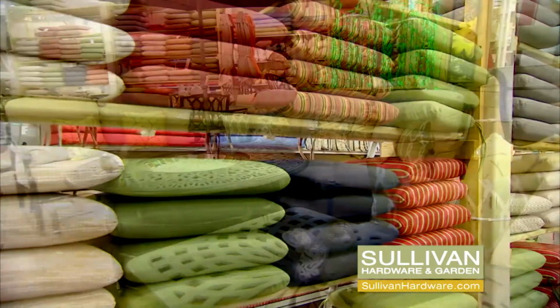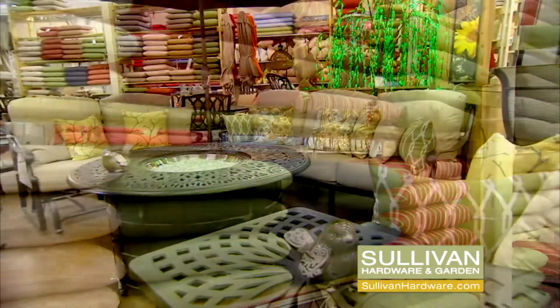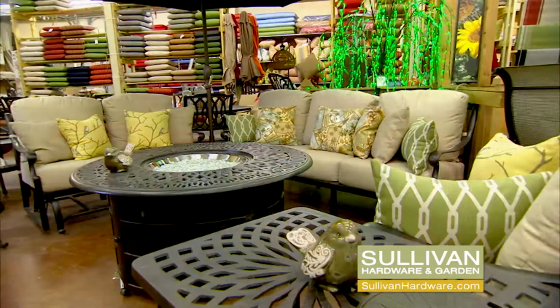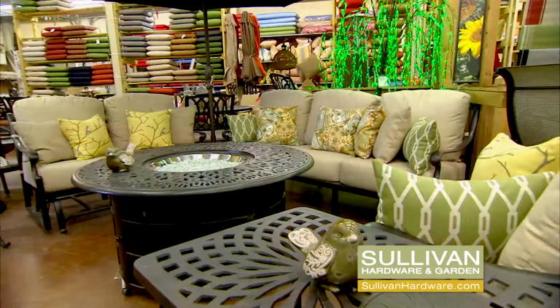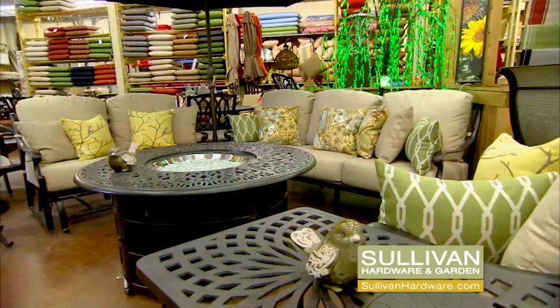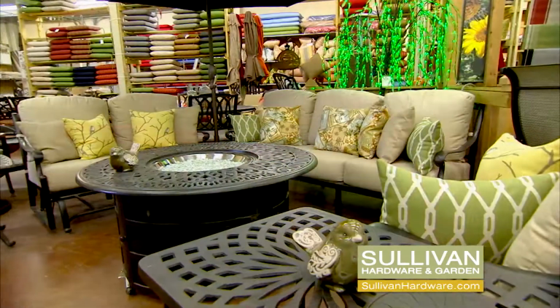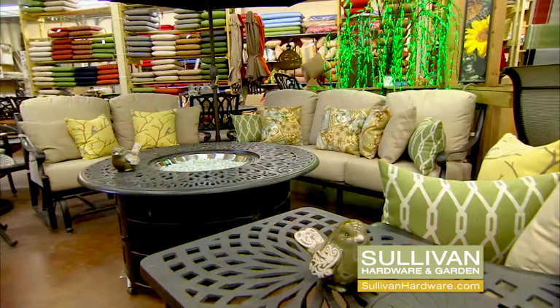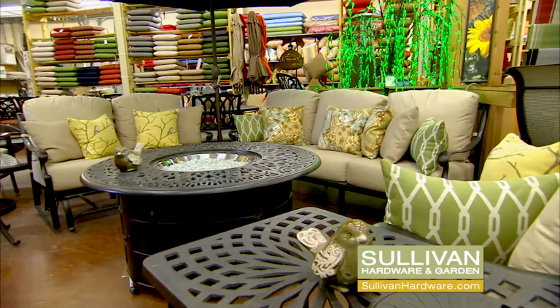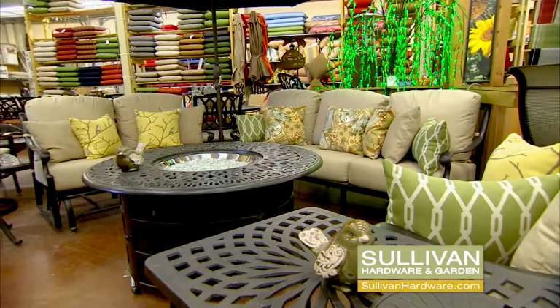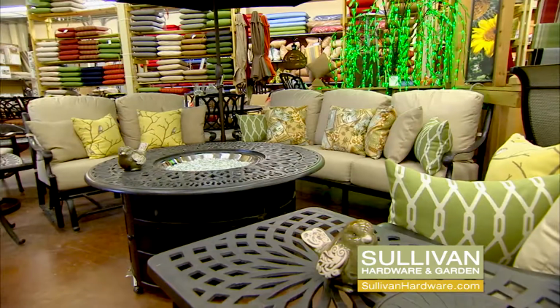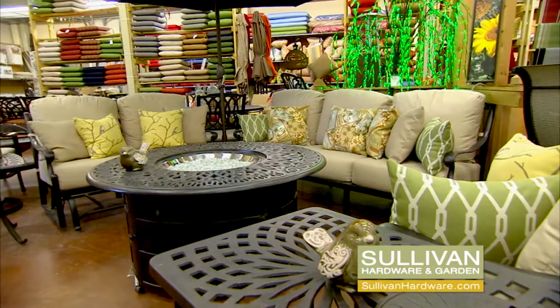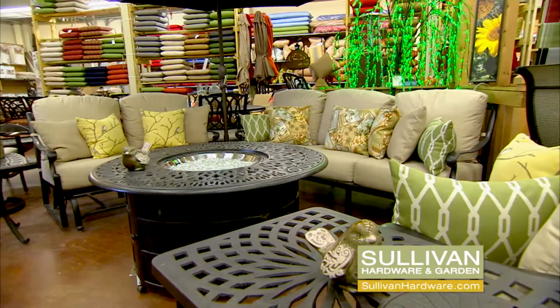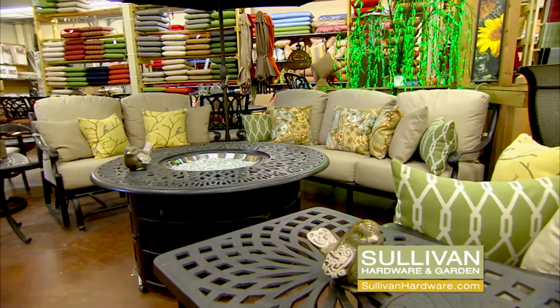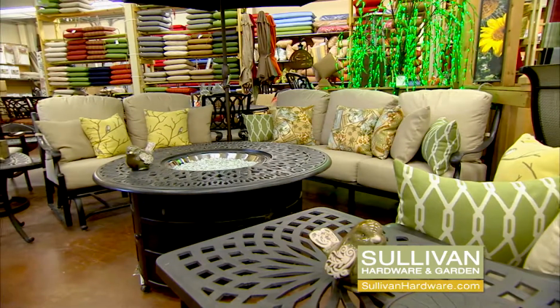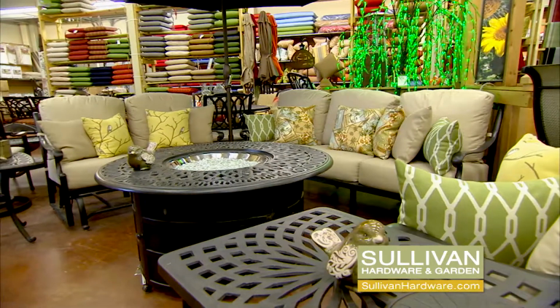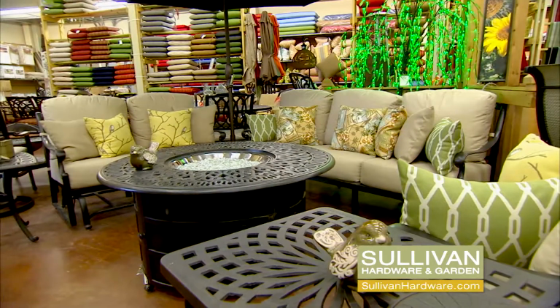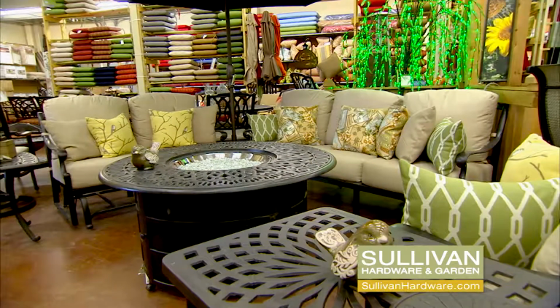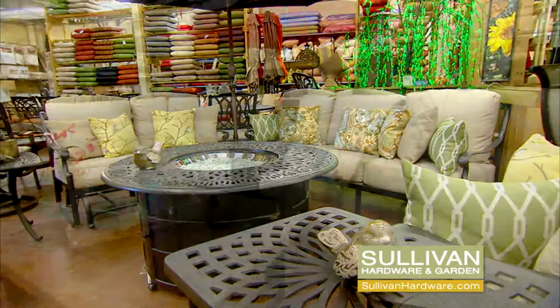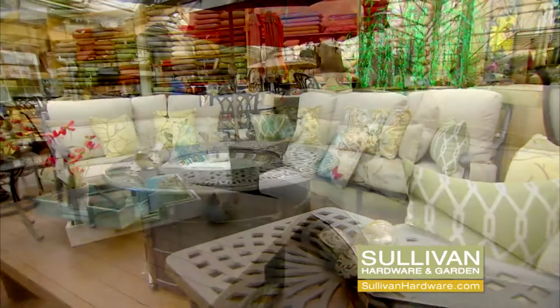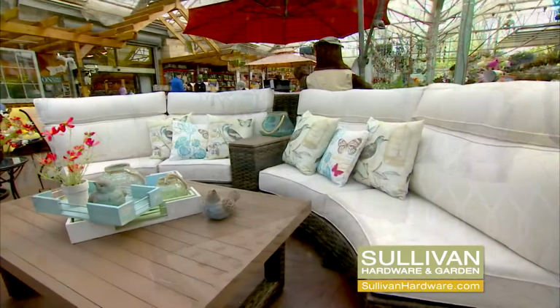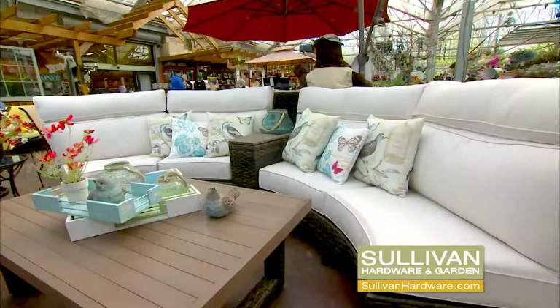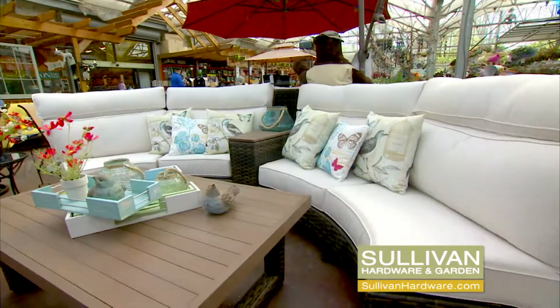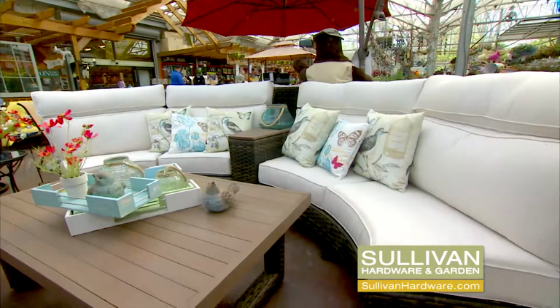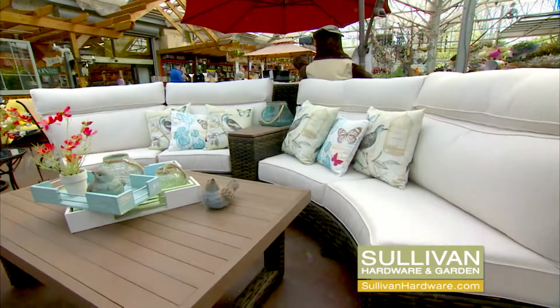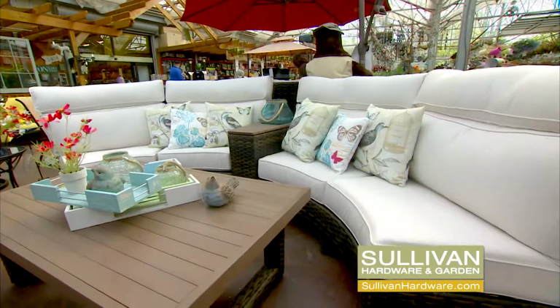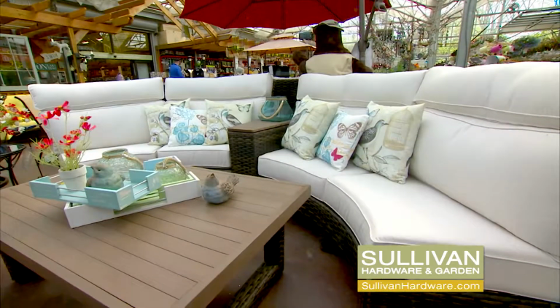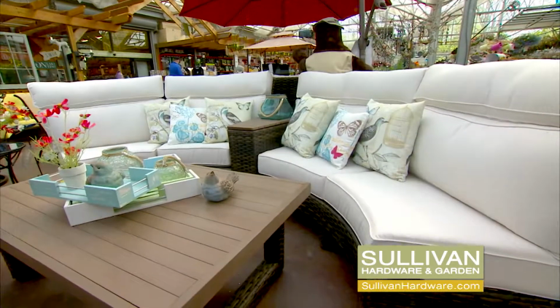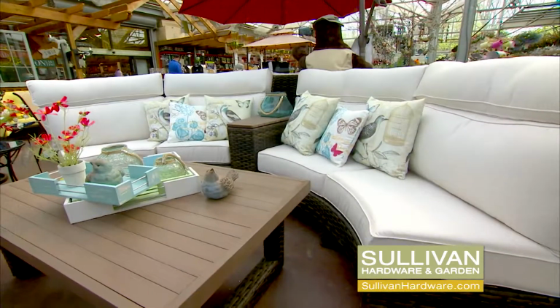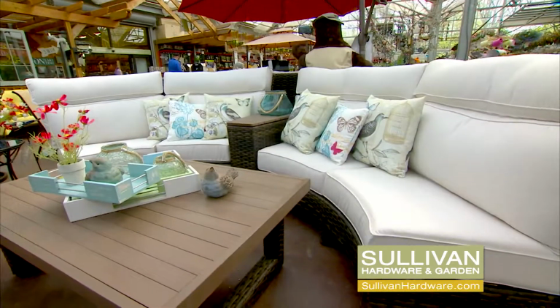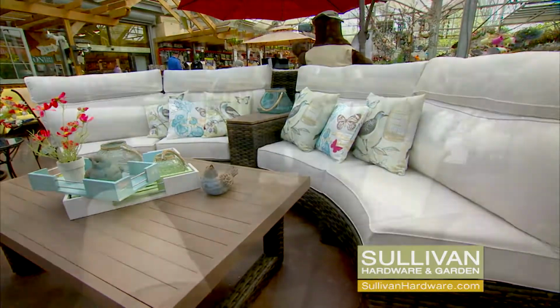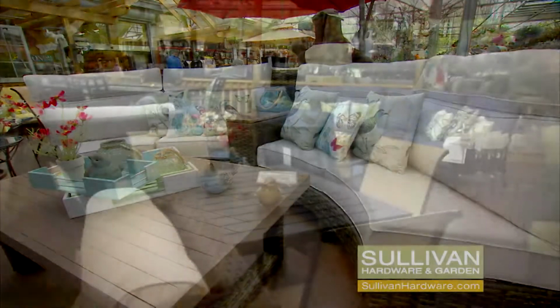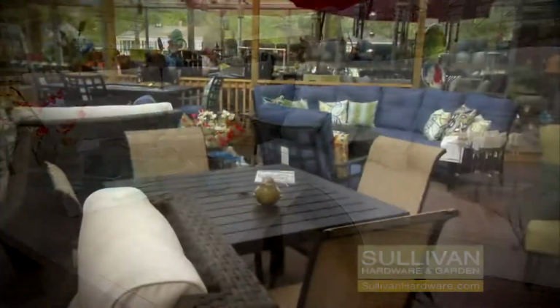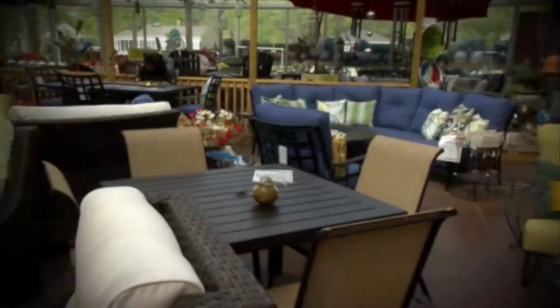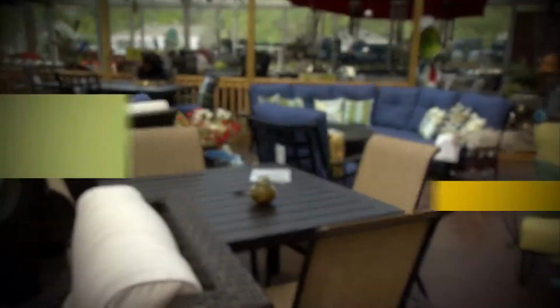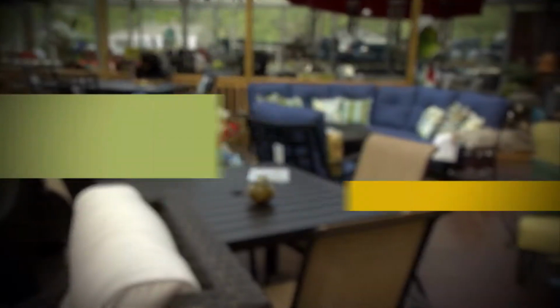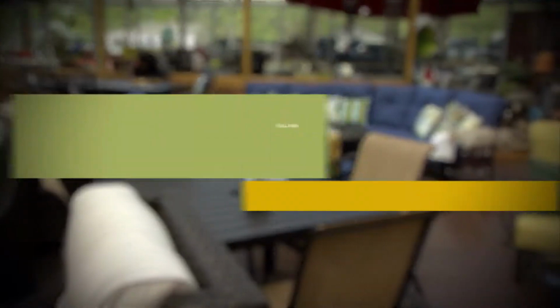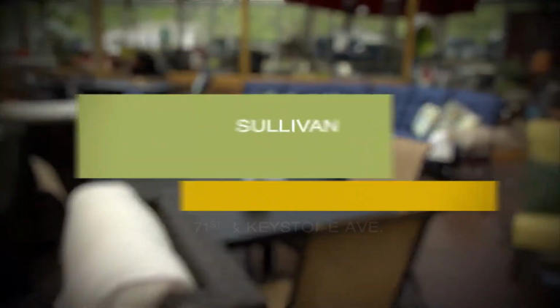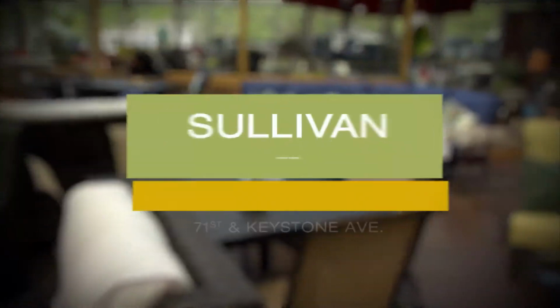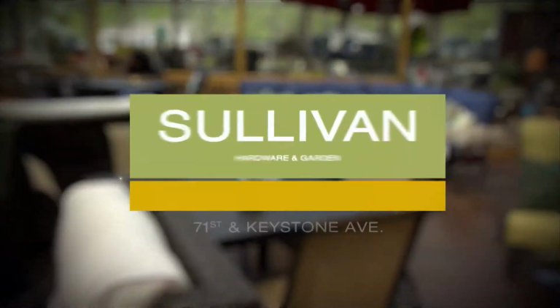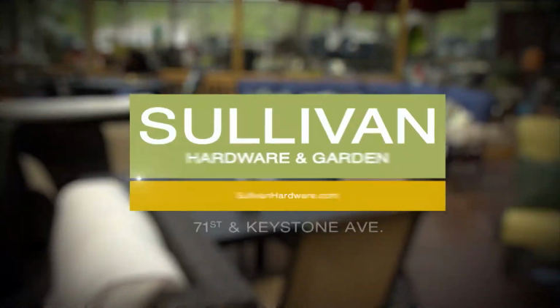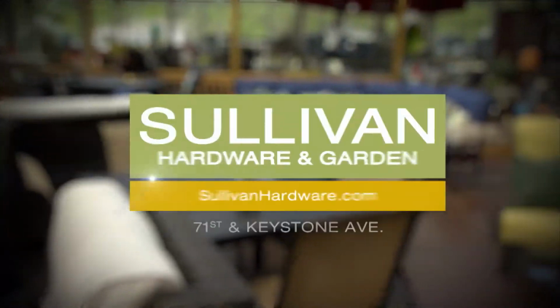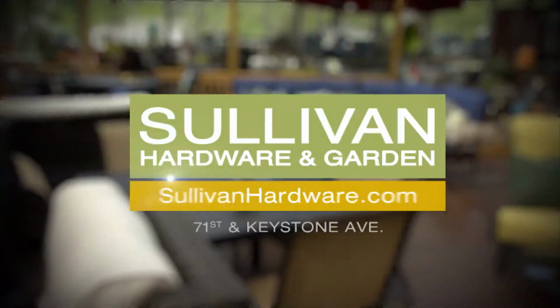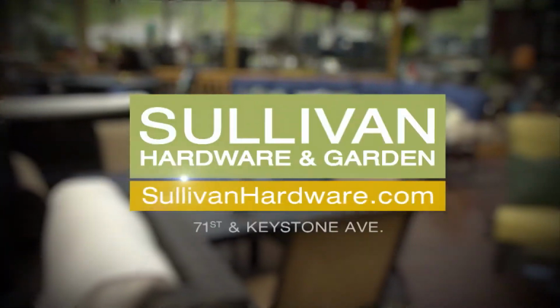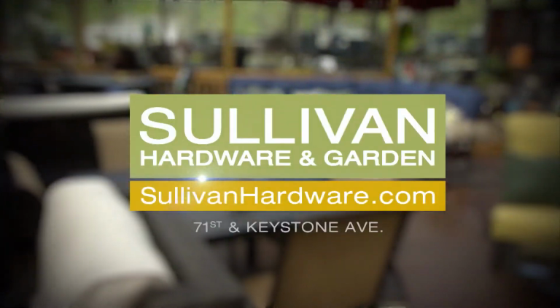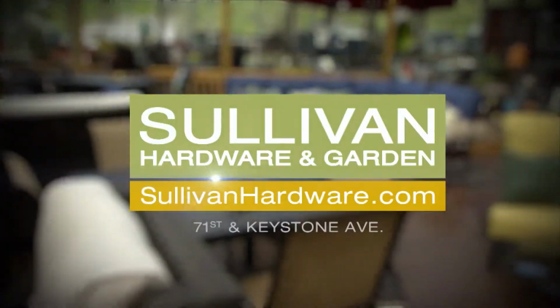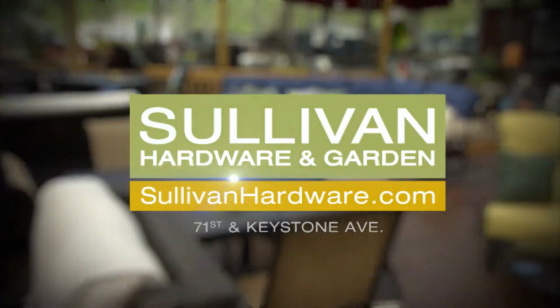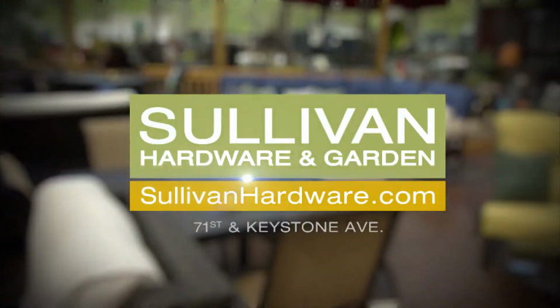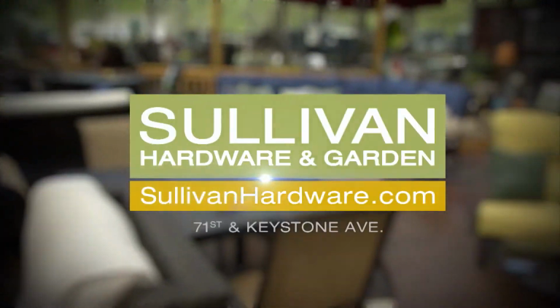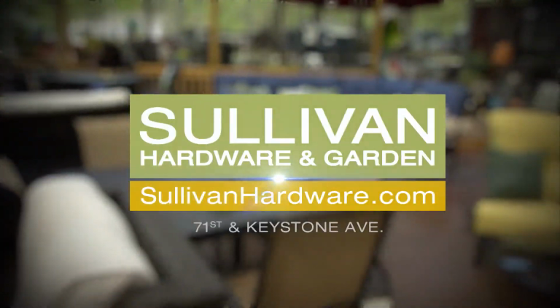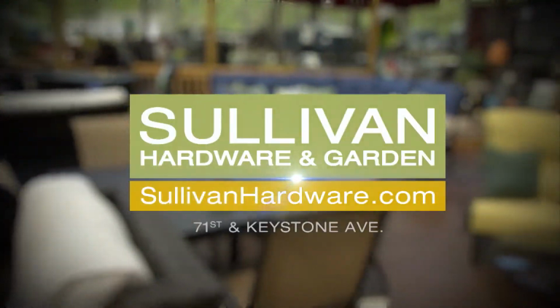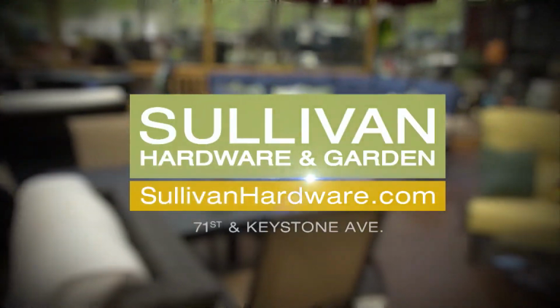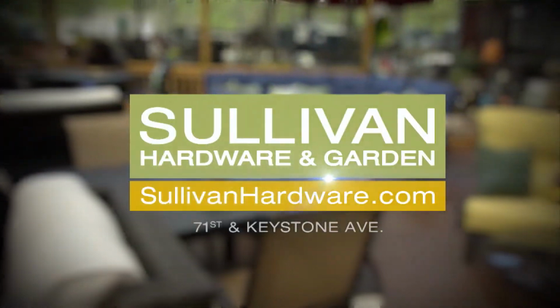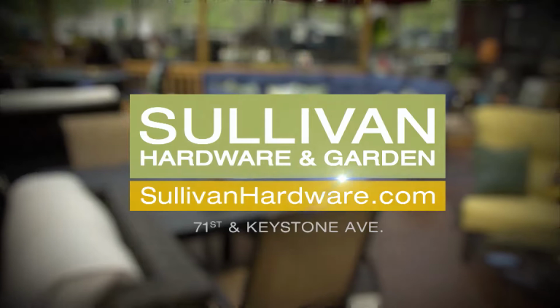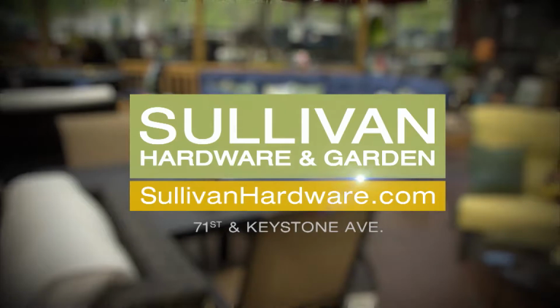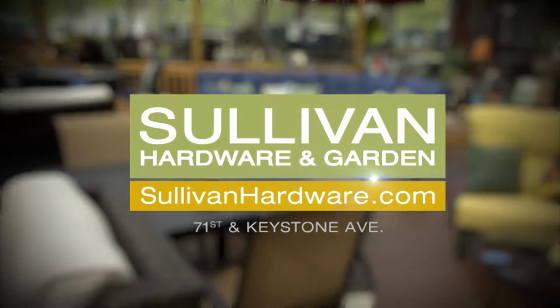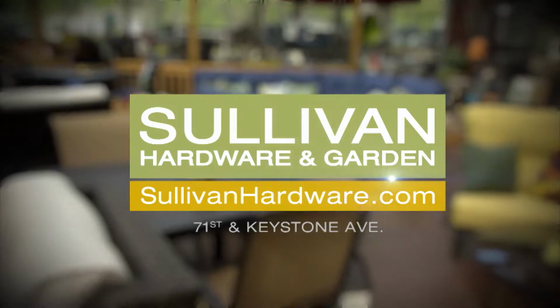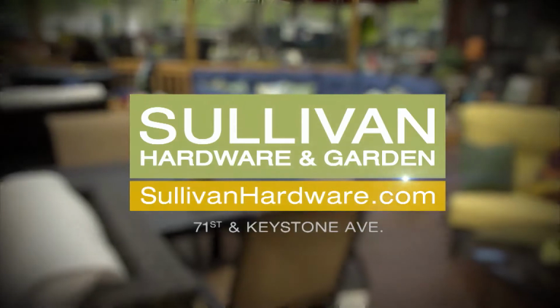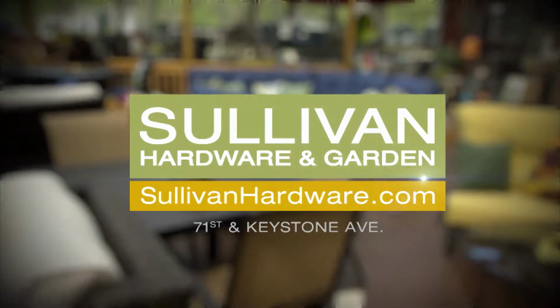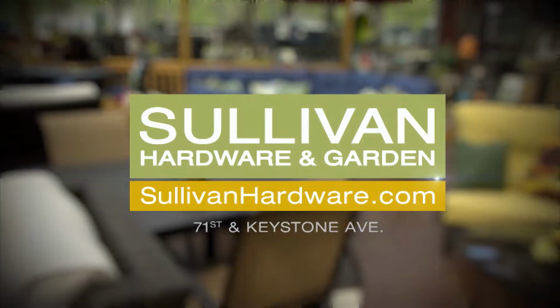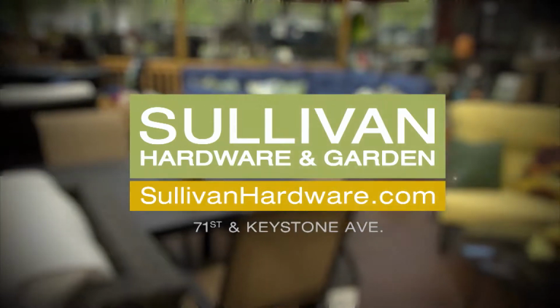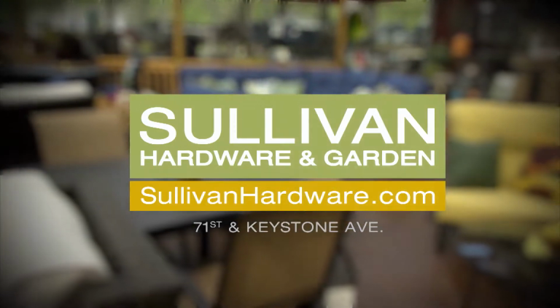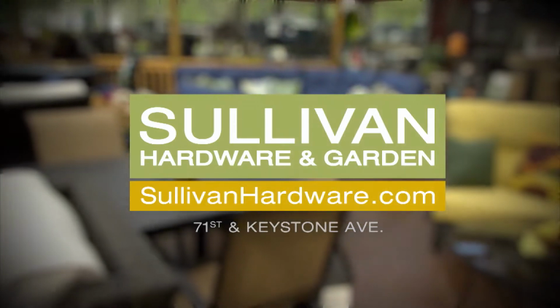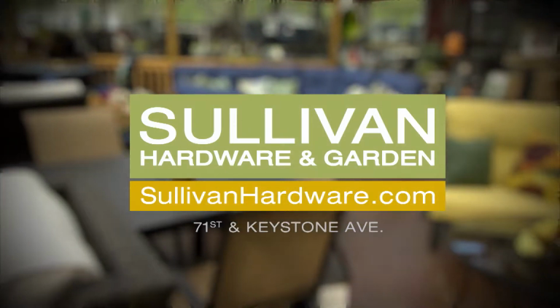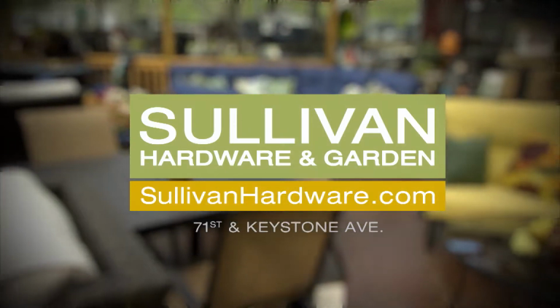Whether shopping for a complete patio collection or just a piece or two, Sullivan Hardware & Garden has a wide selection of styles from which to choose.